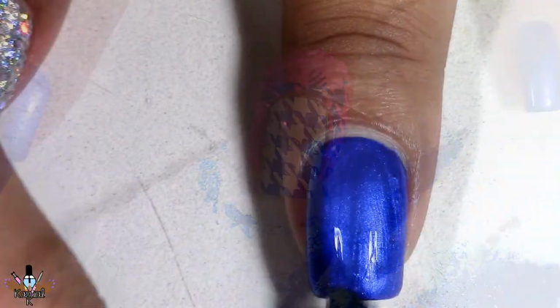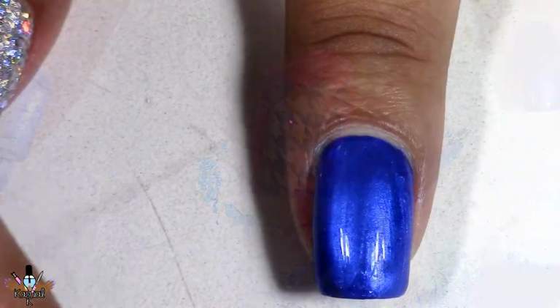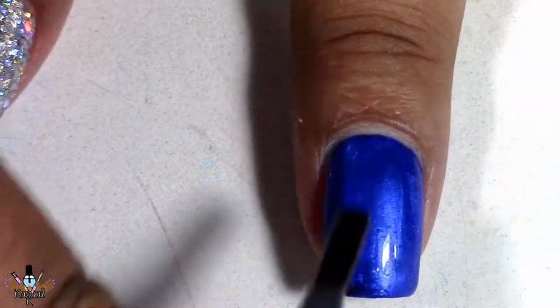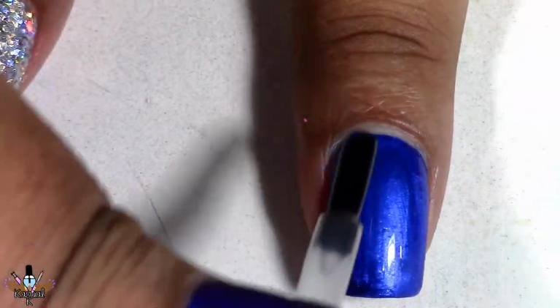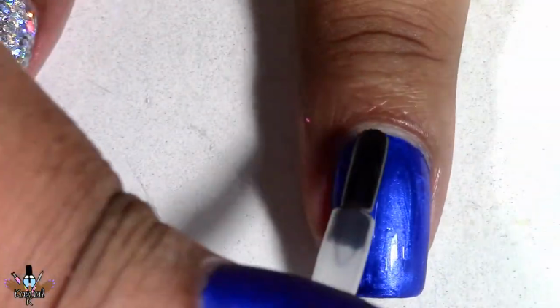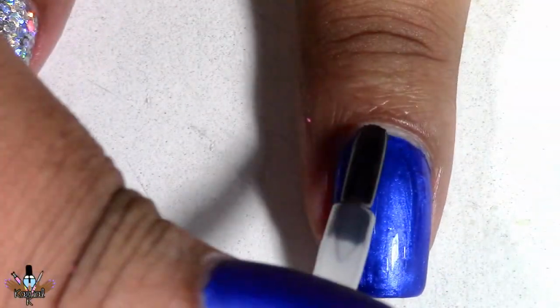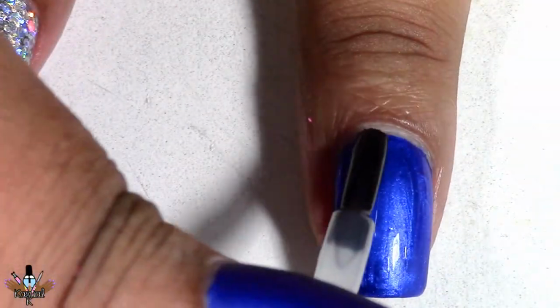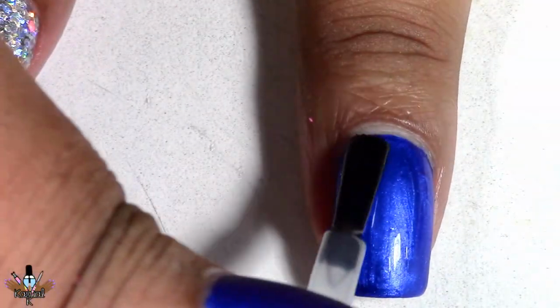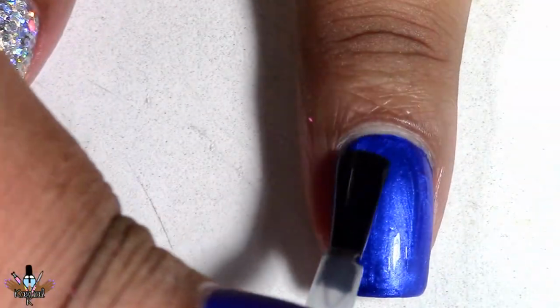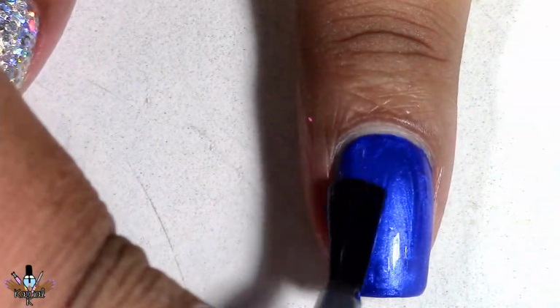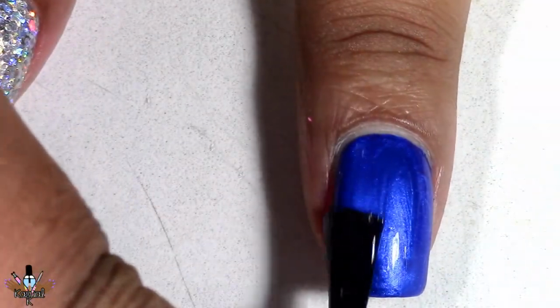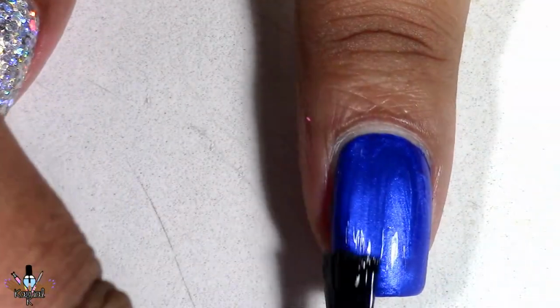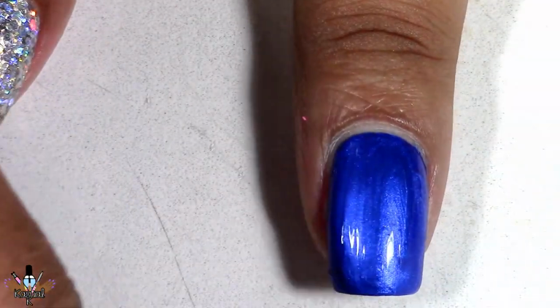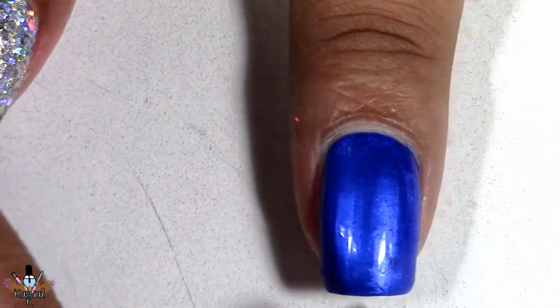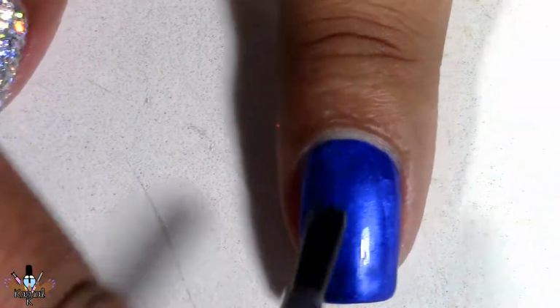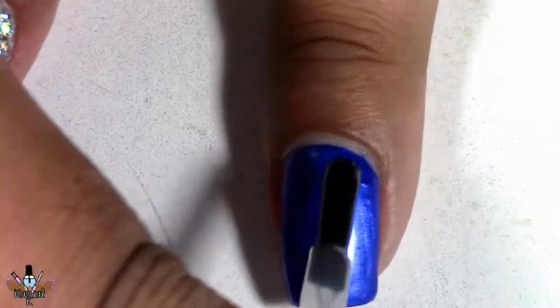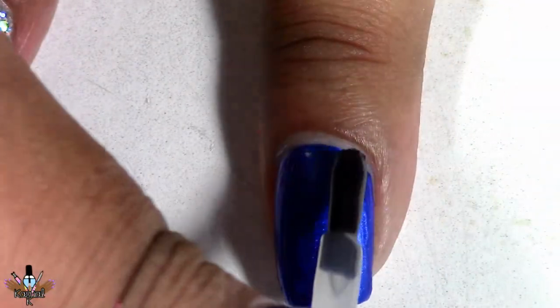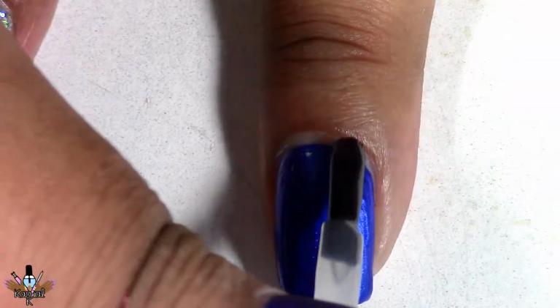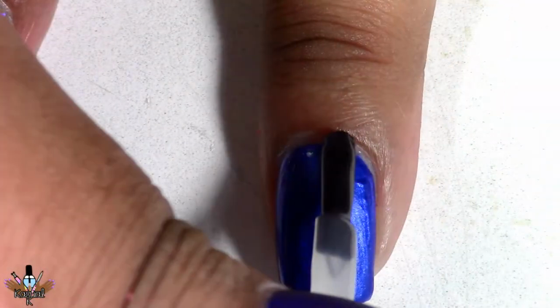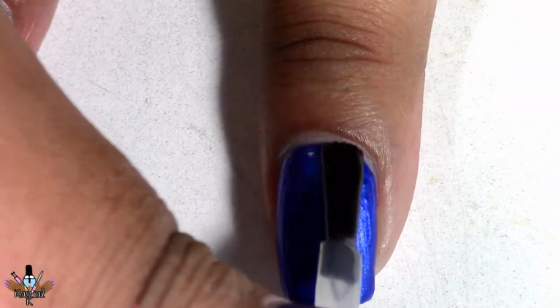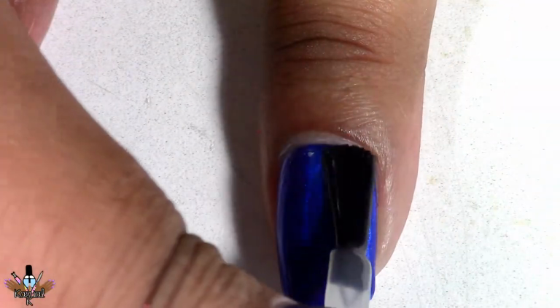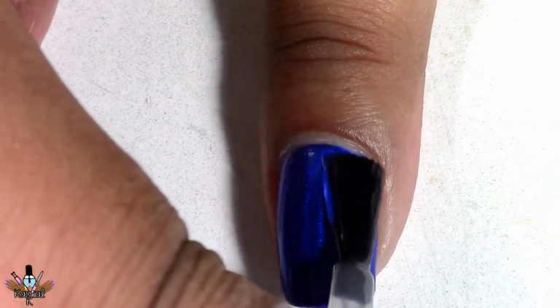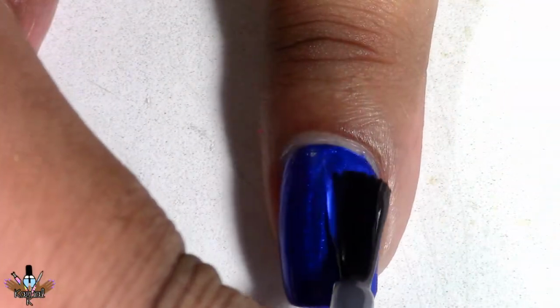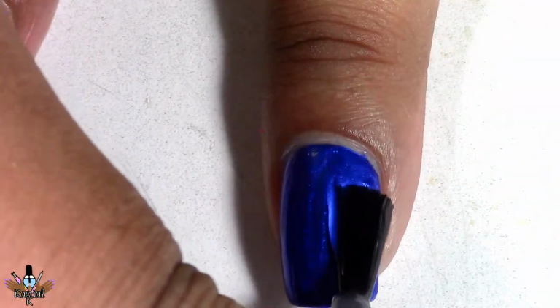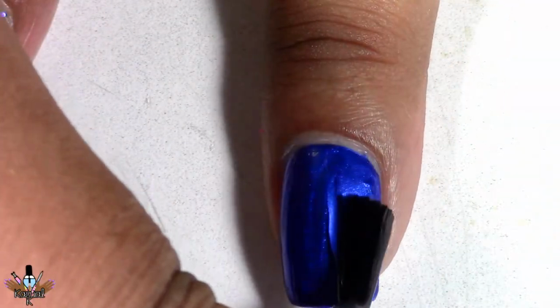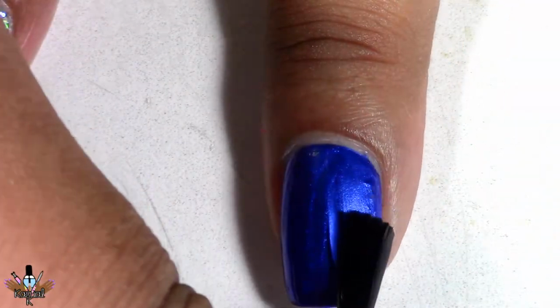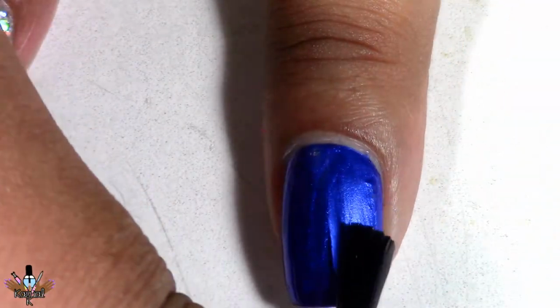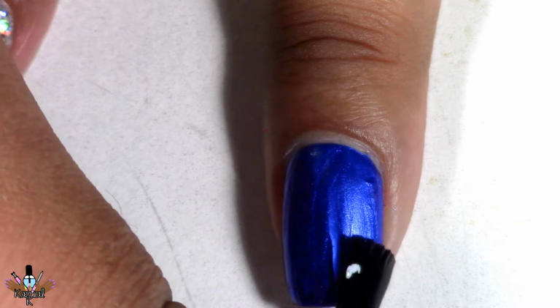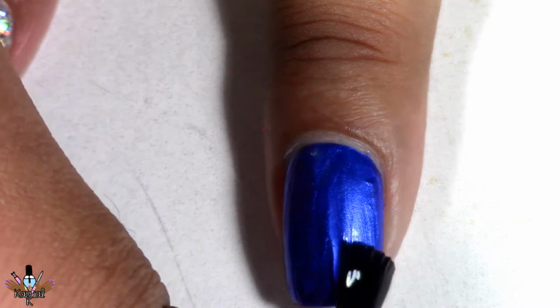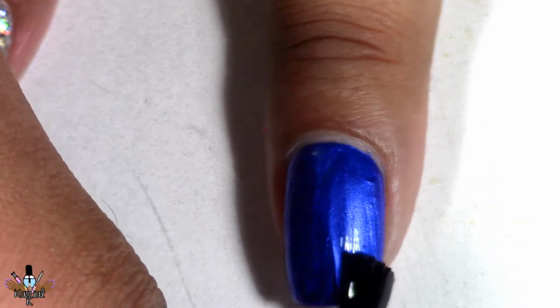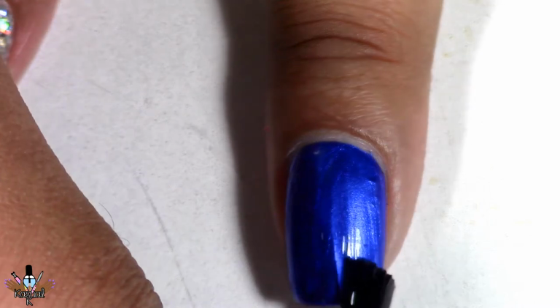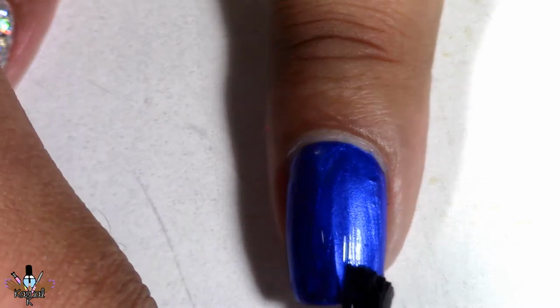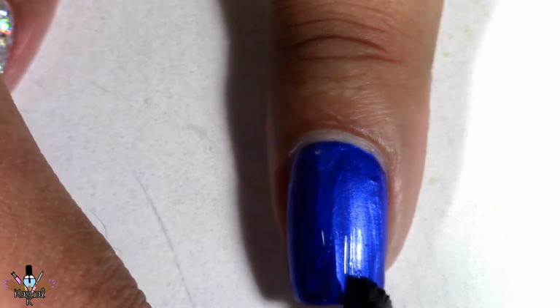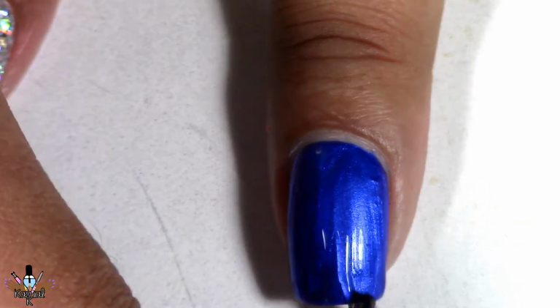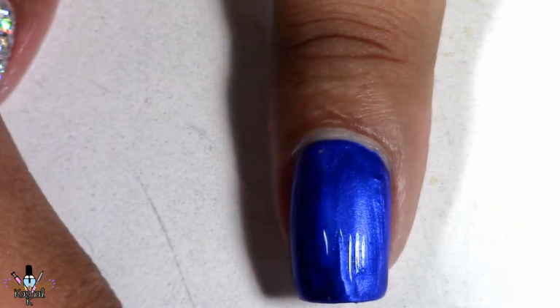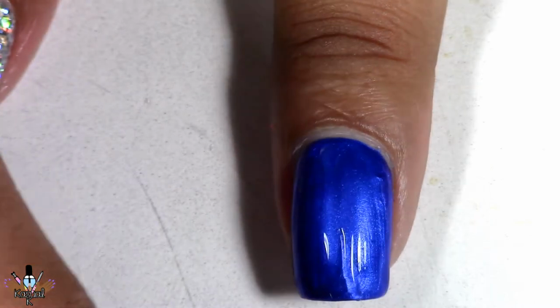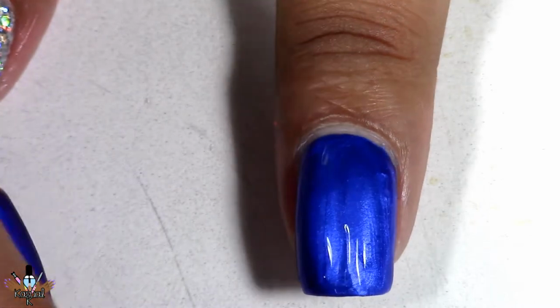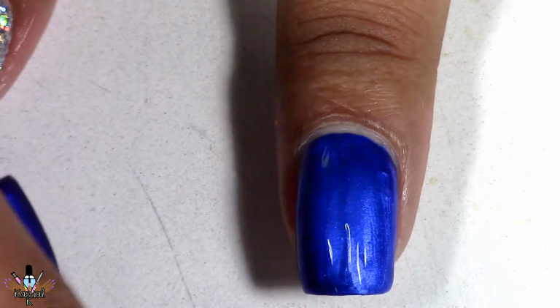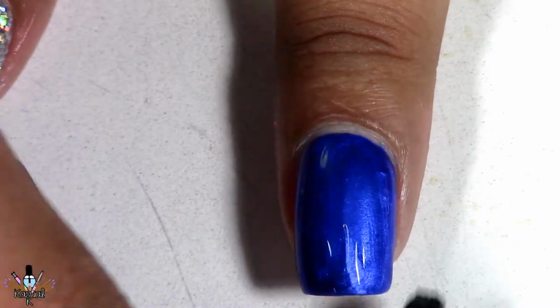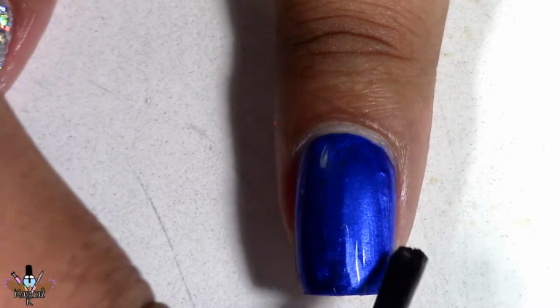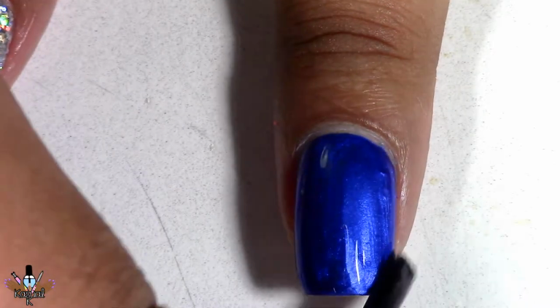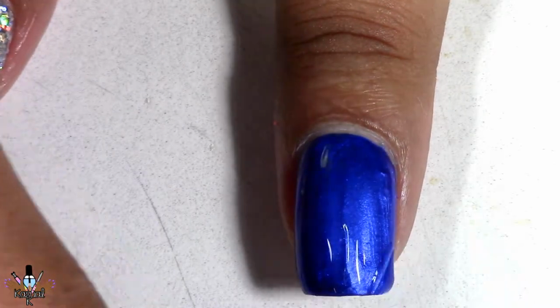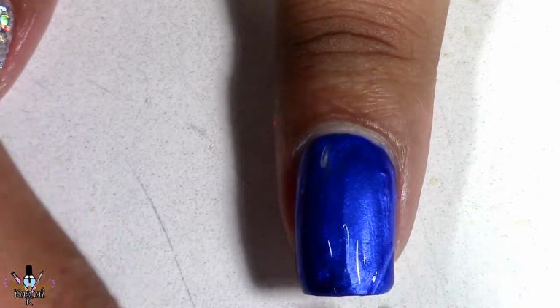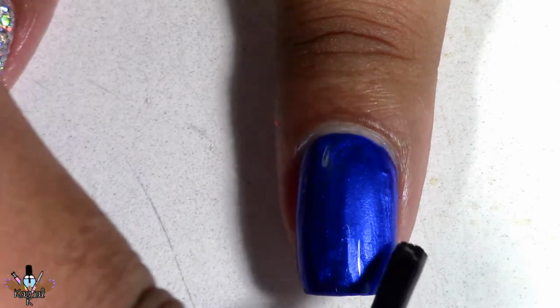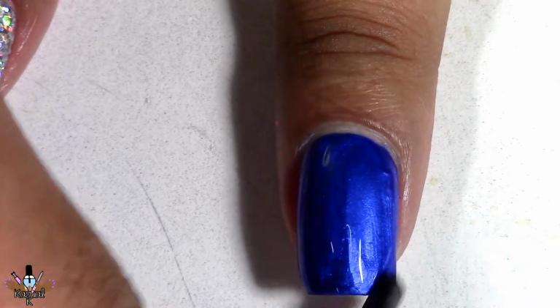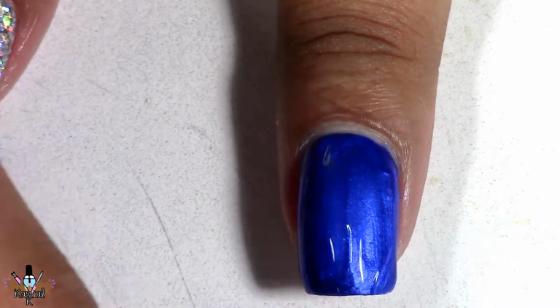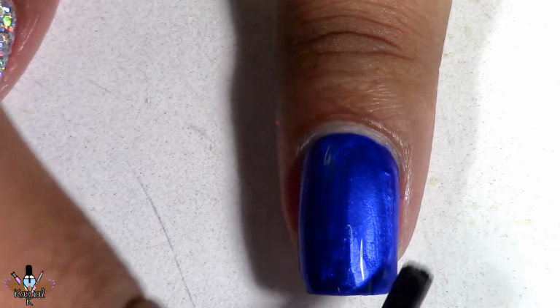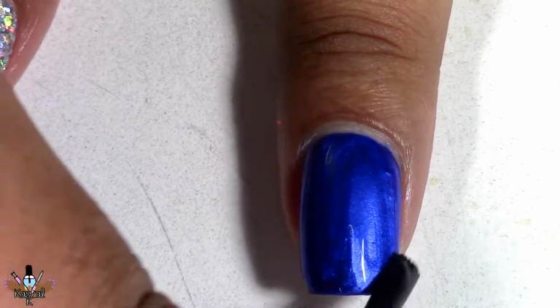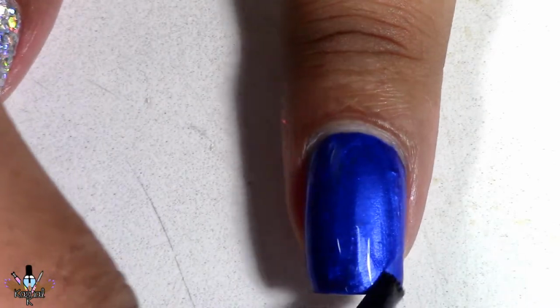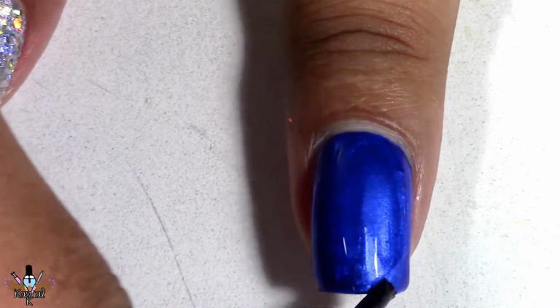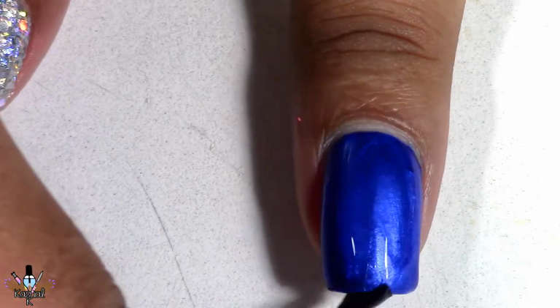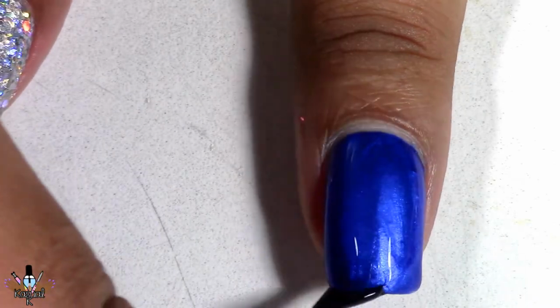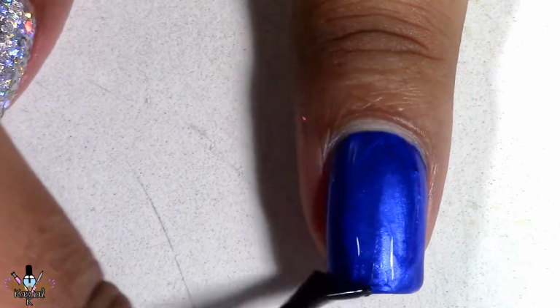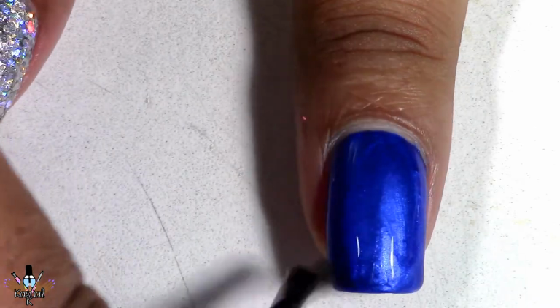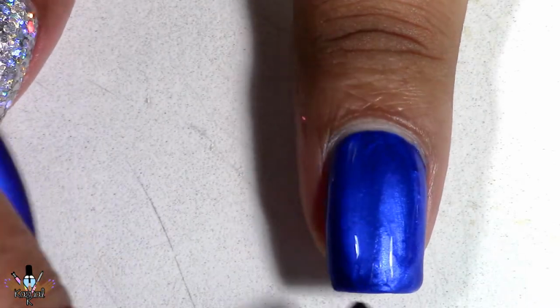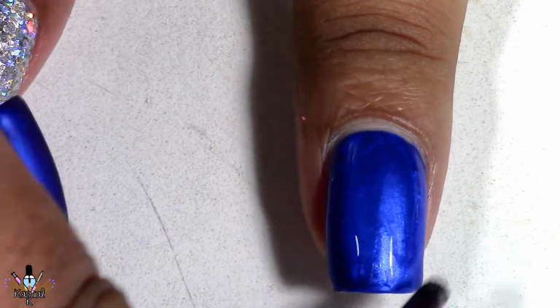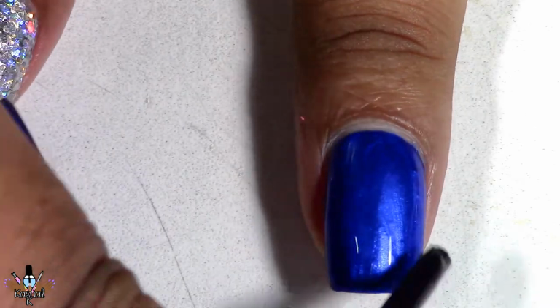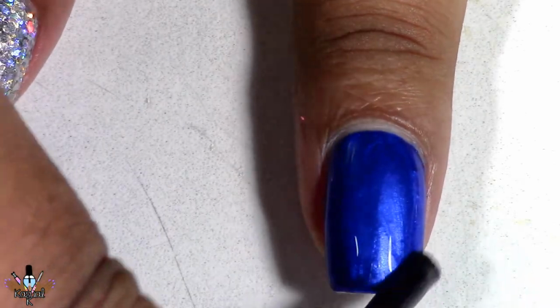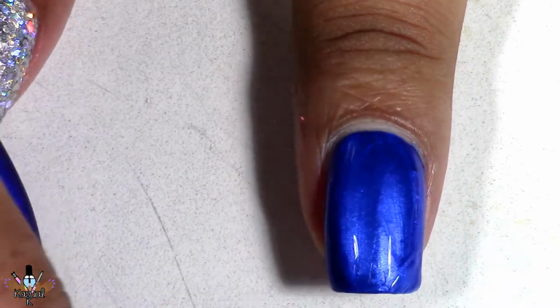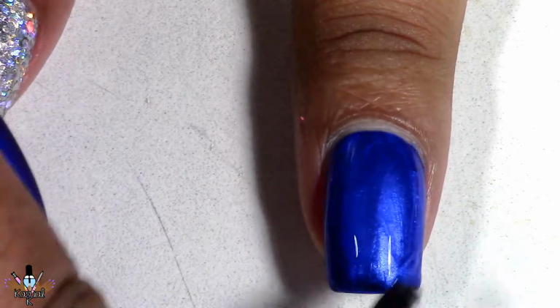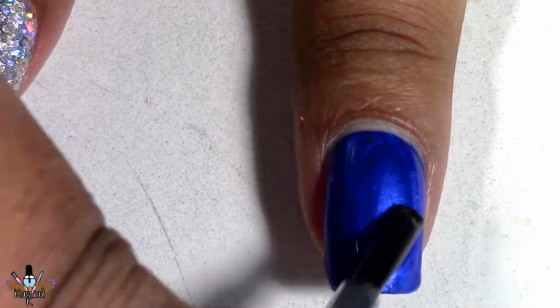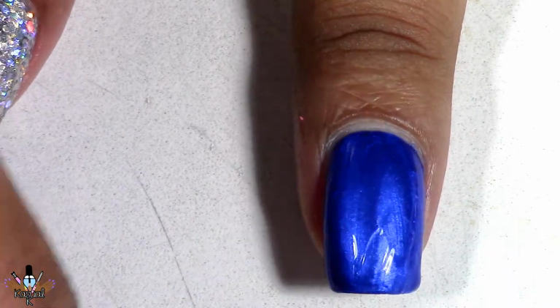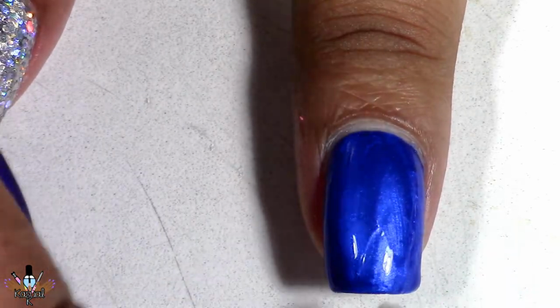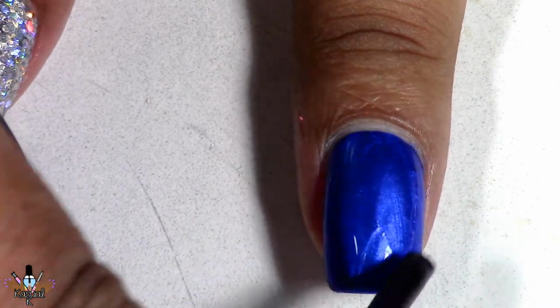Now usually I don't ever do this, but I'm applying the NYC matte top coat to all of my nails except for my glitter nails.